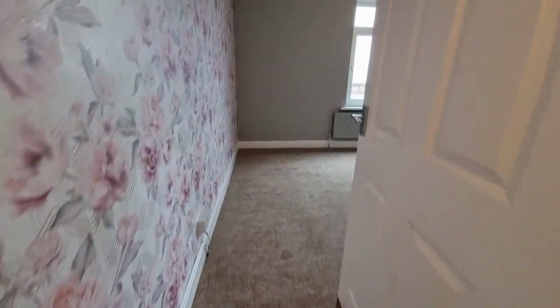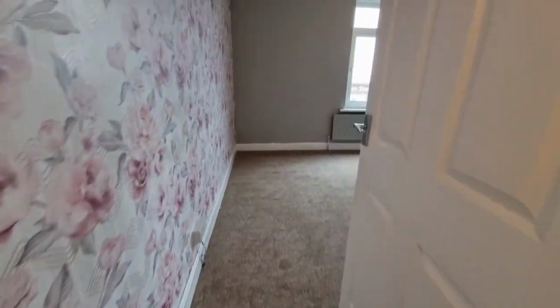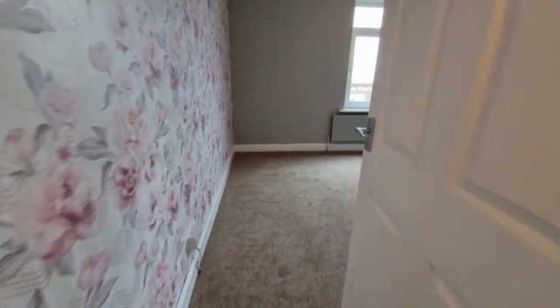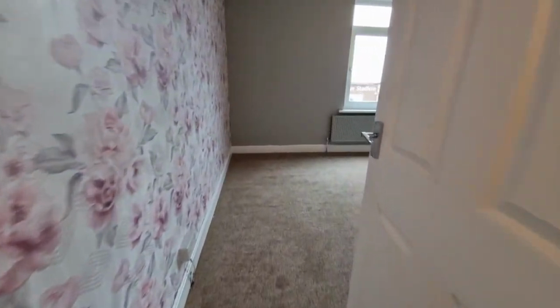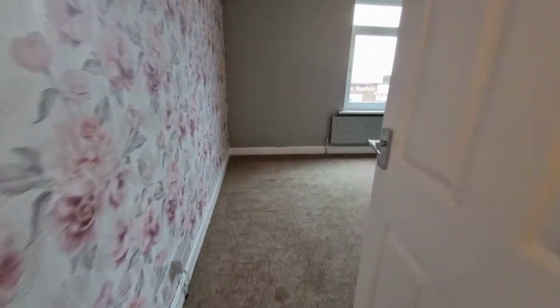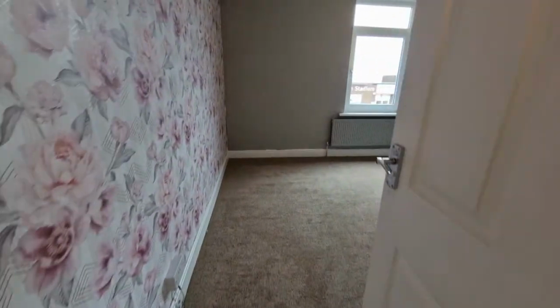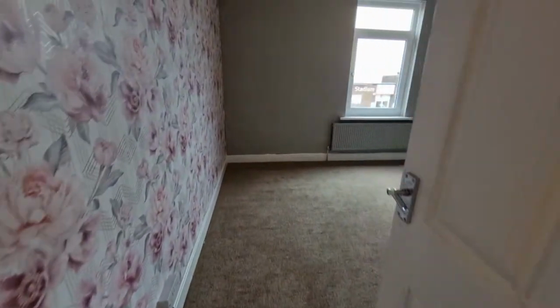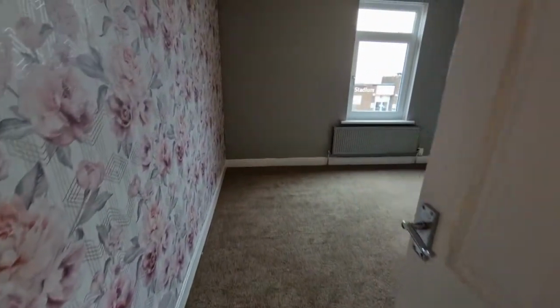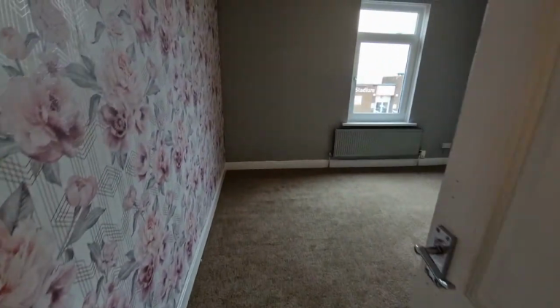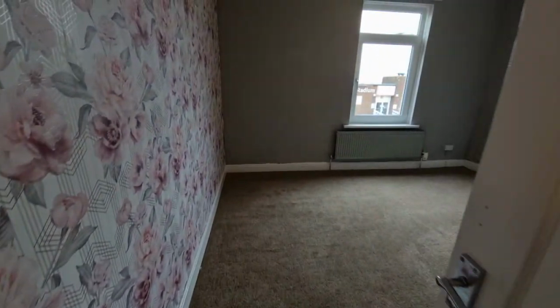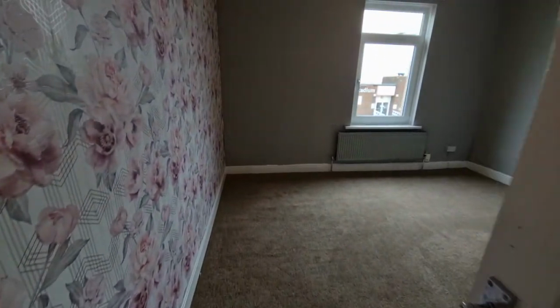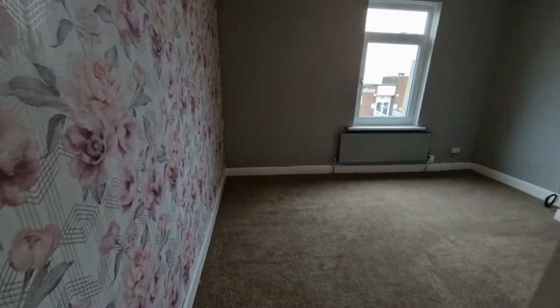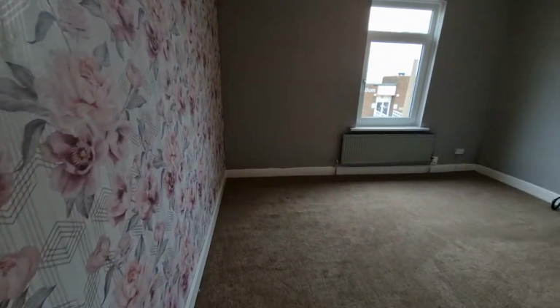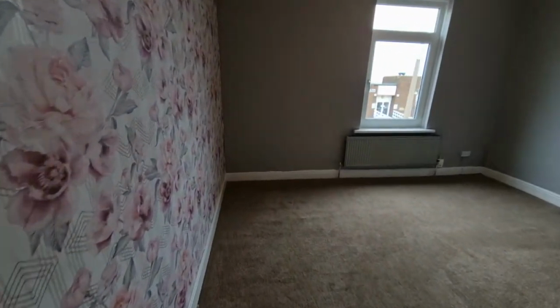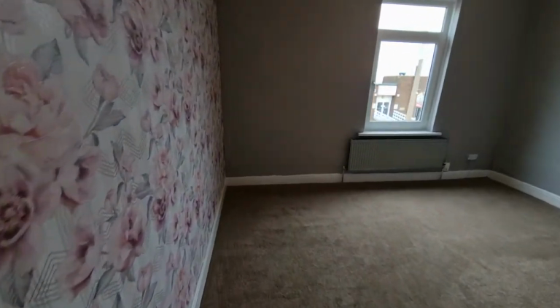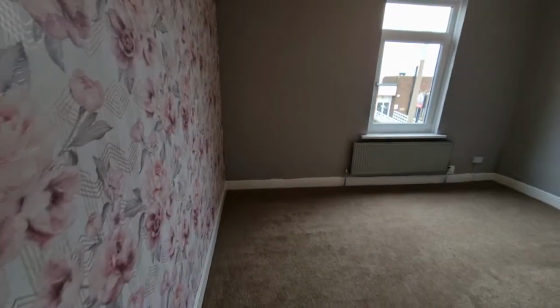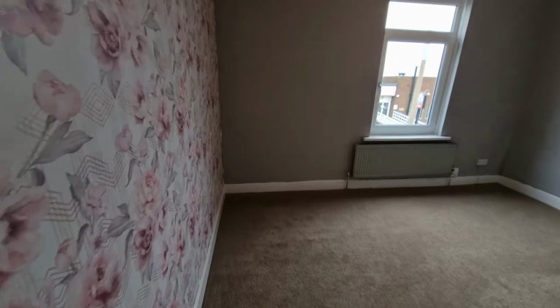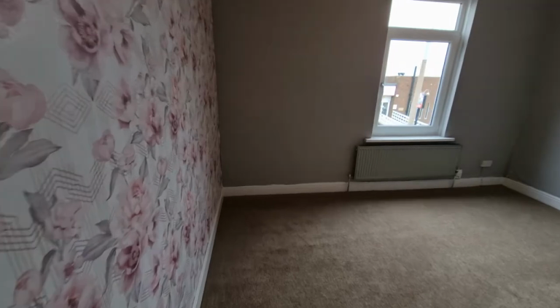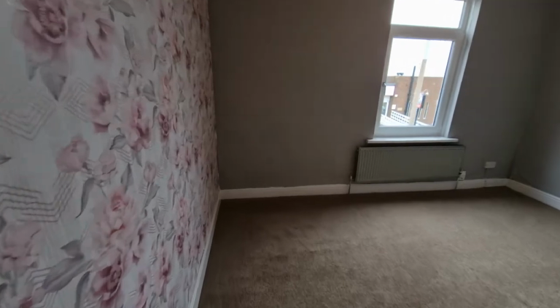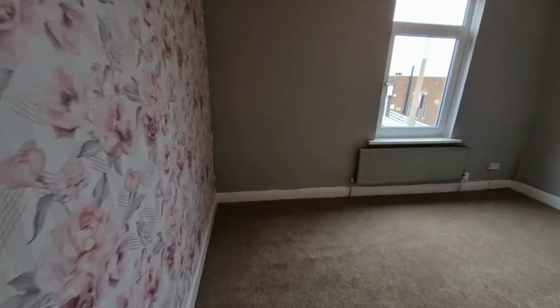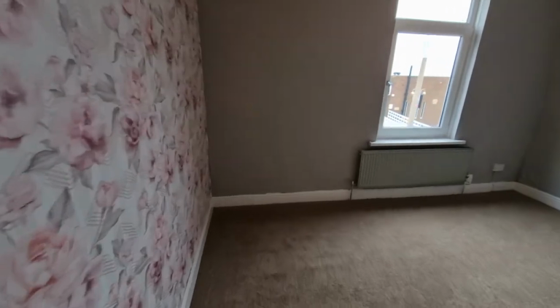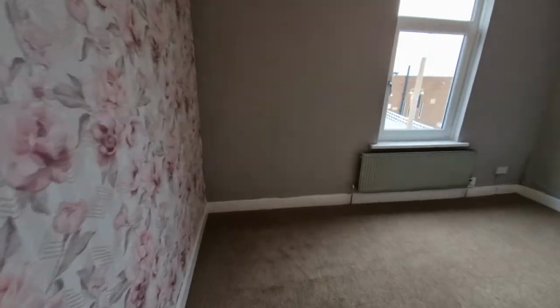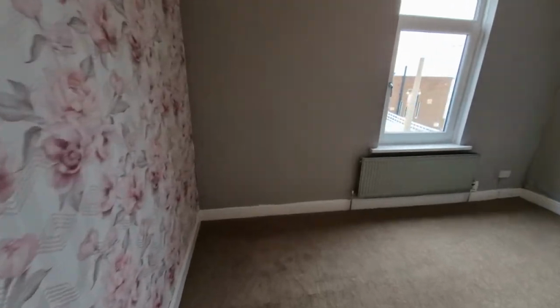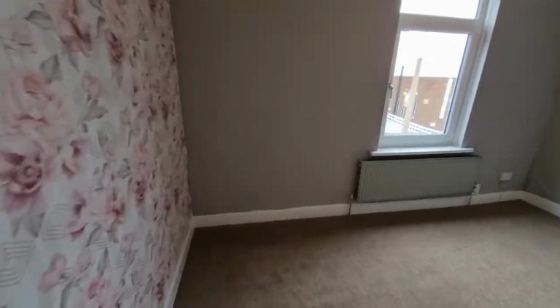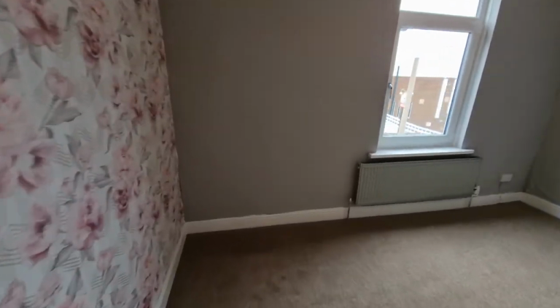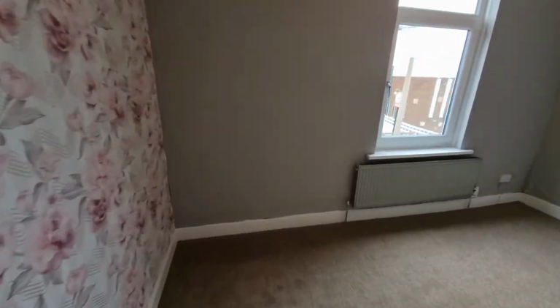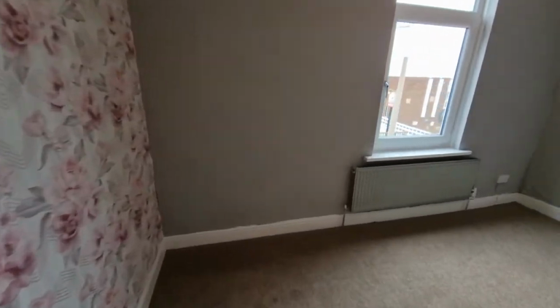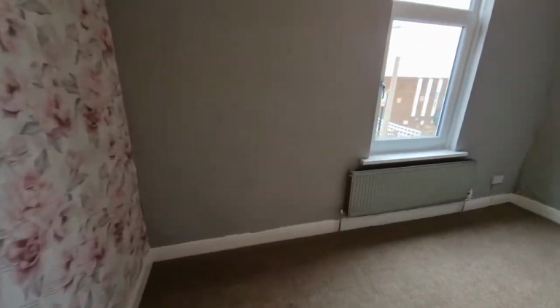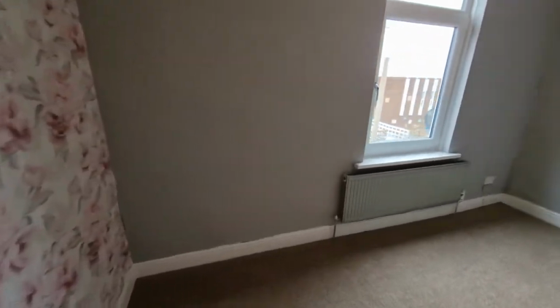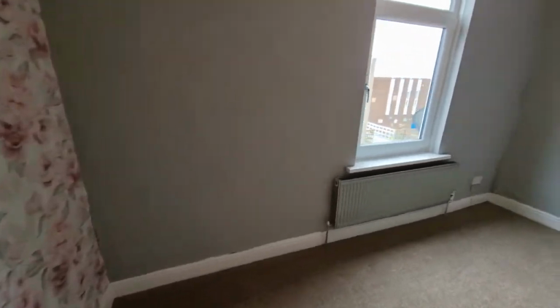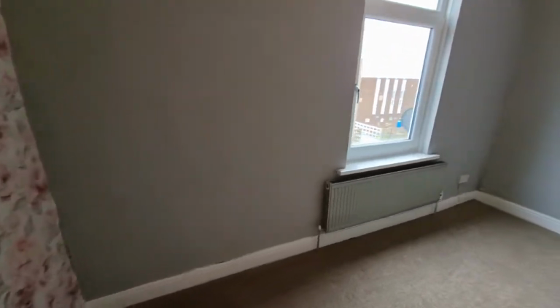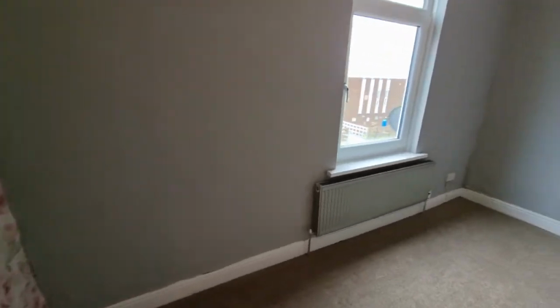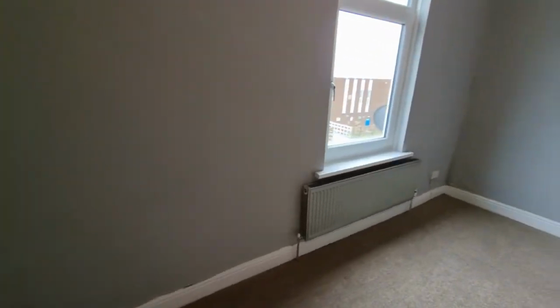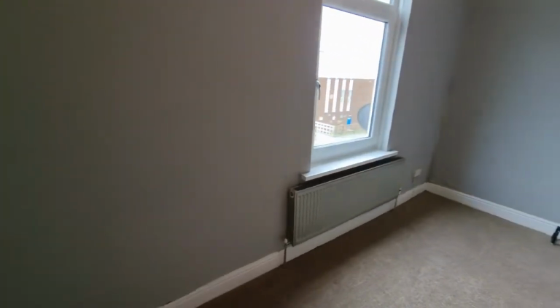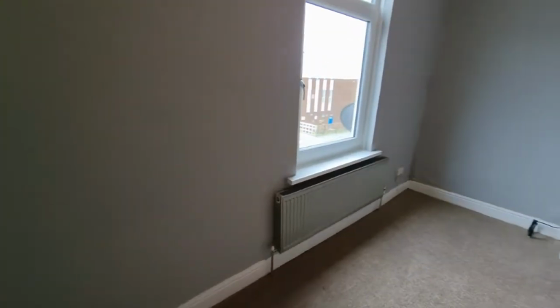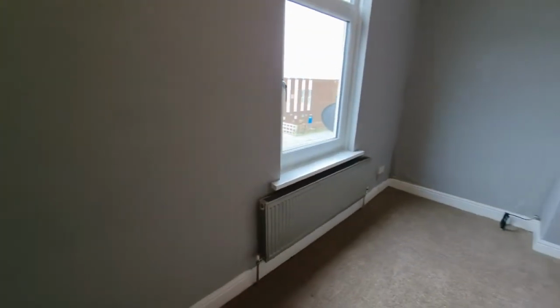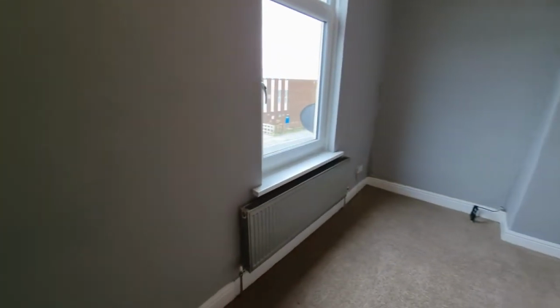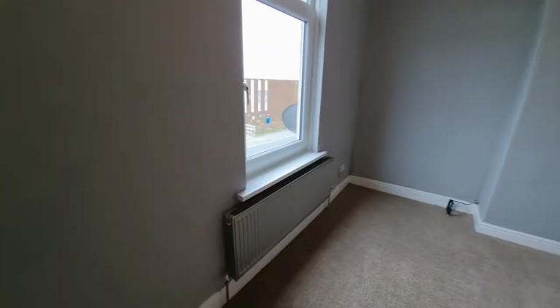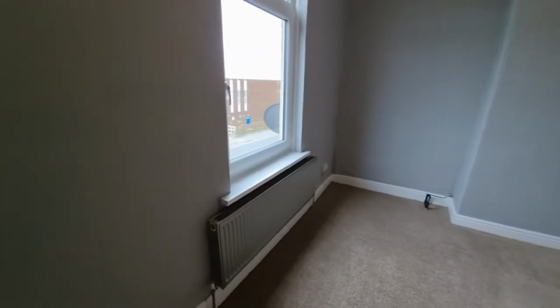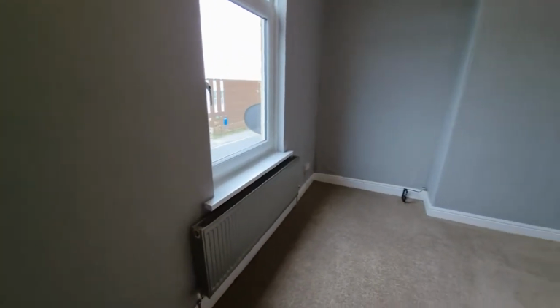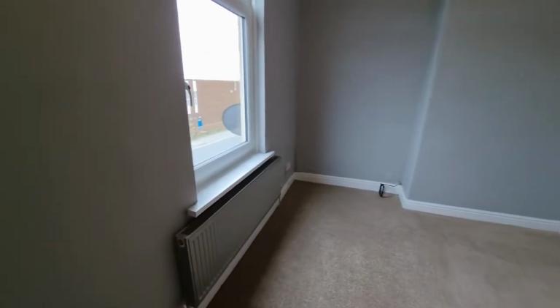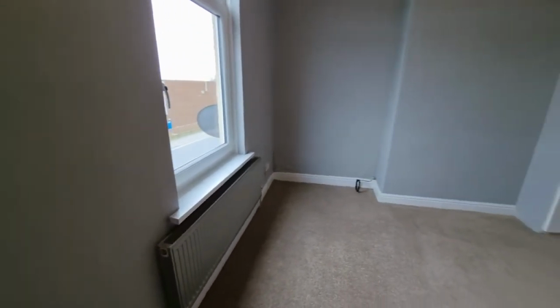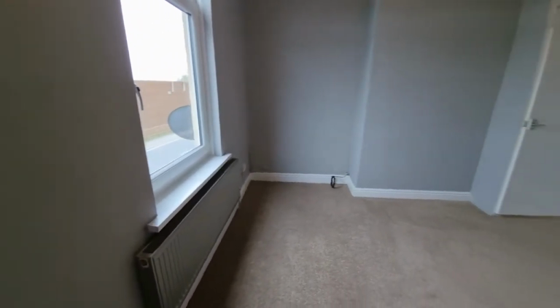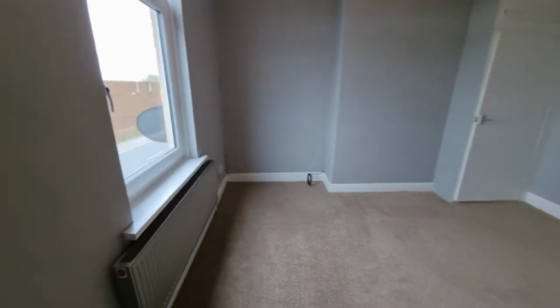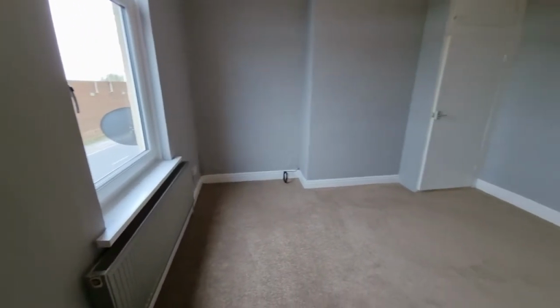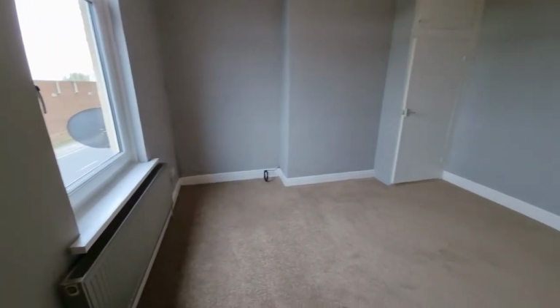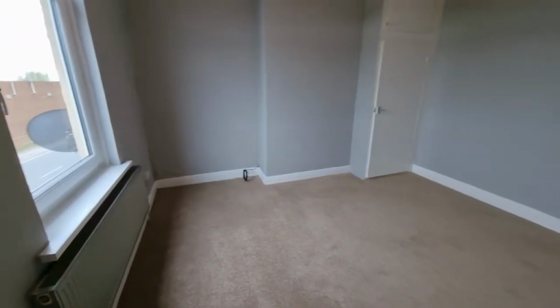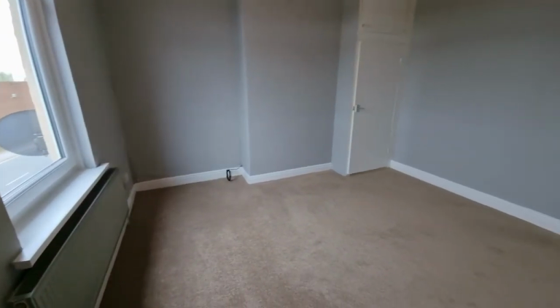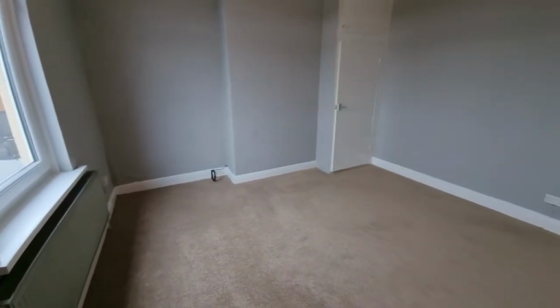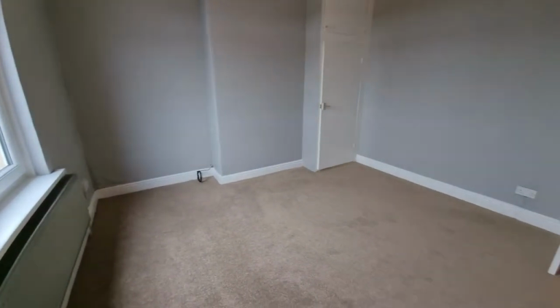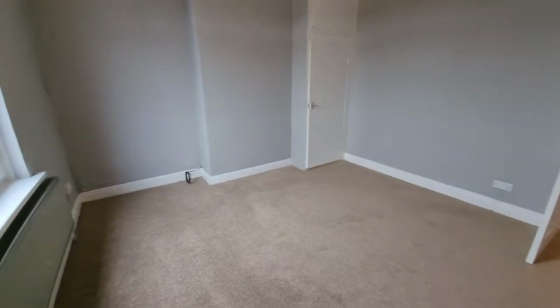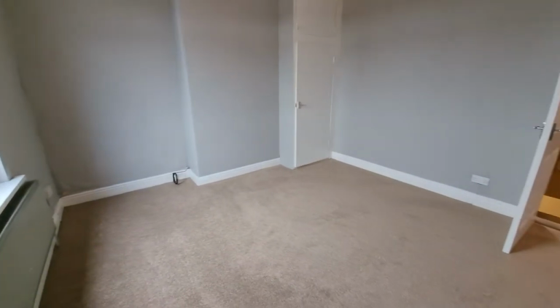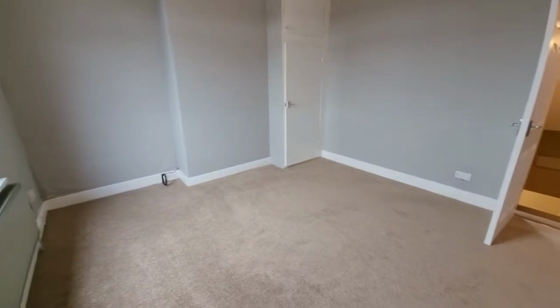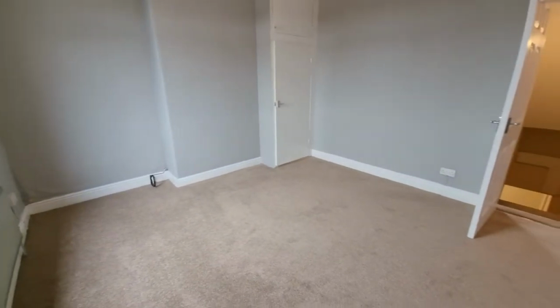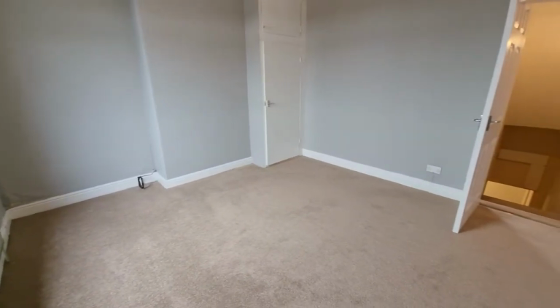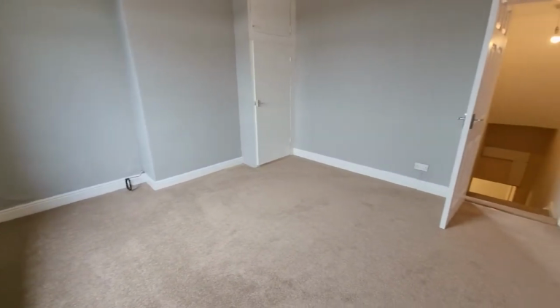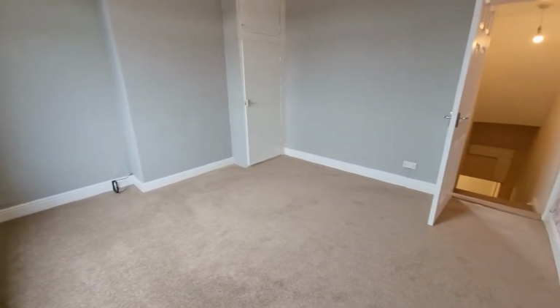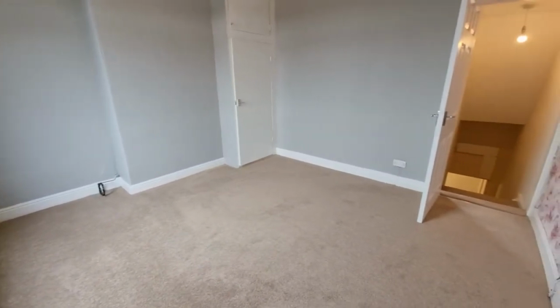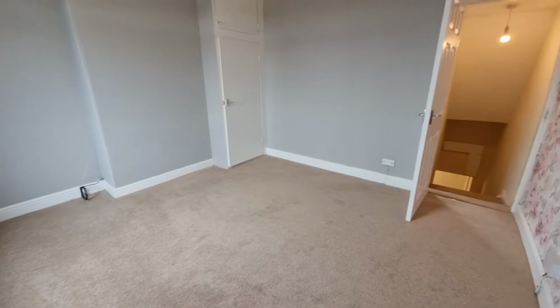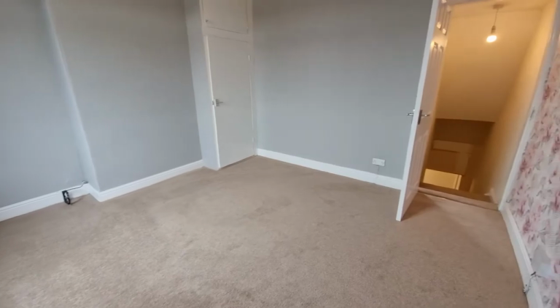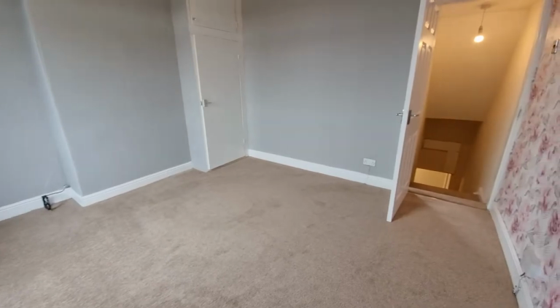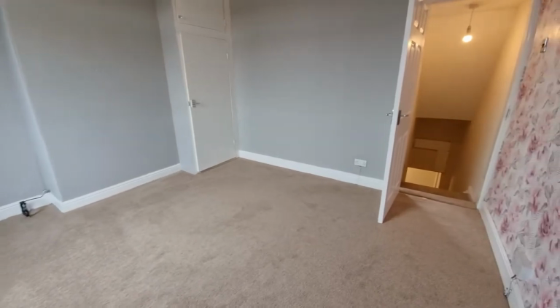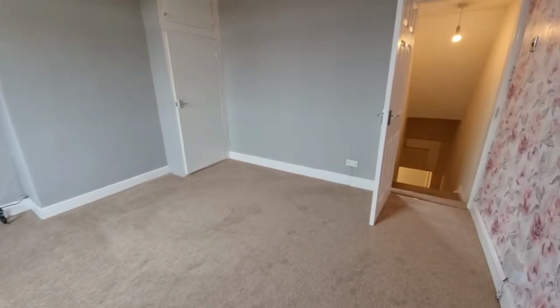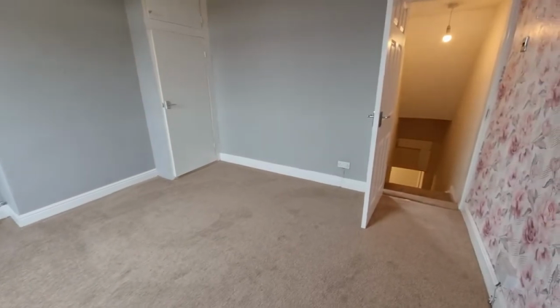Going on to the first floor, another feature that I really like about this property is the fact it's got two really good-sized bedrooms.